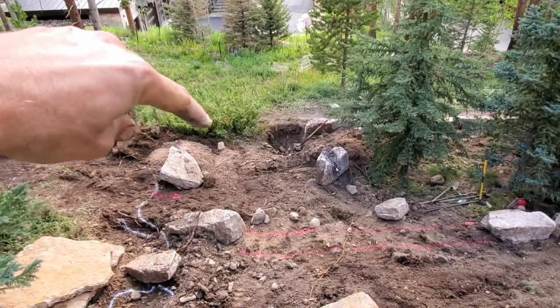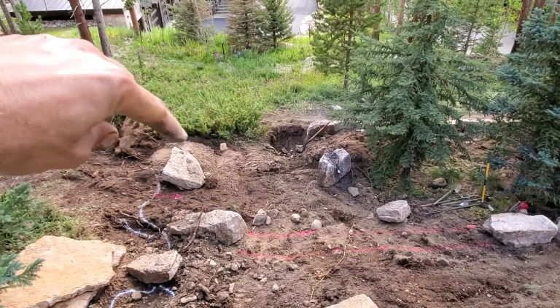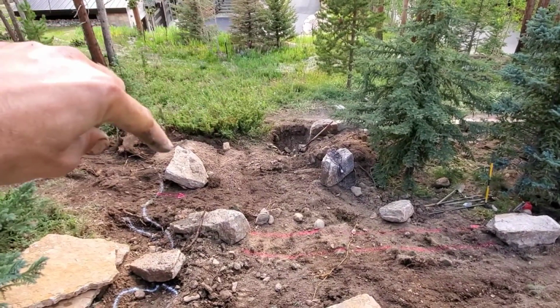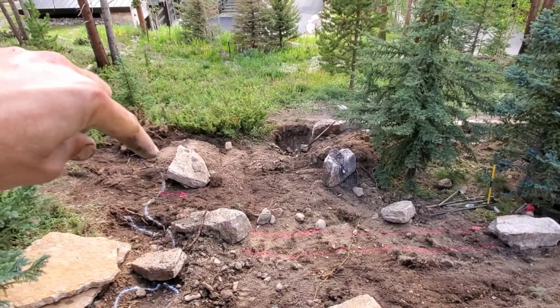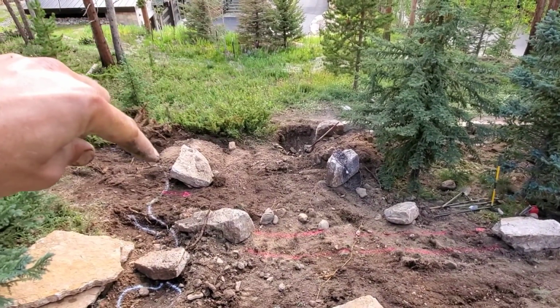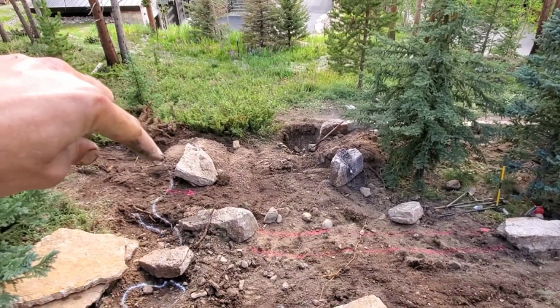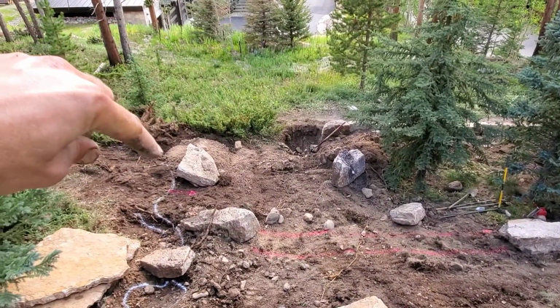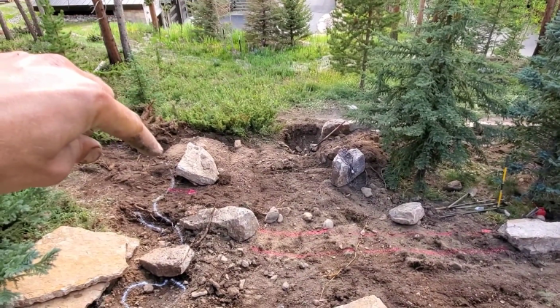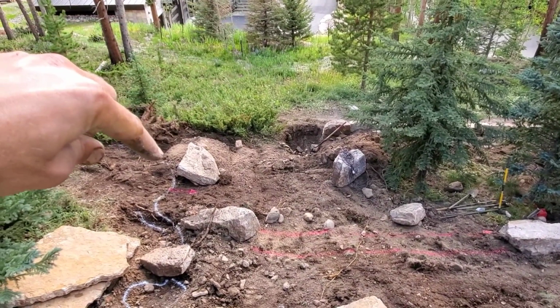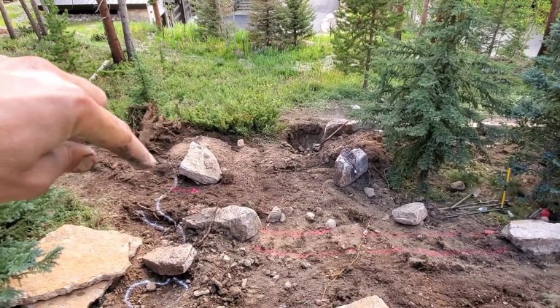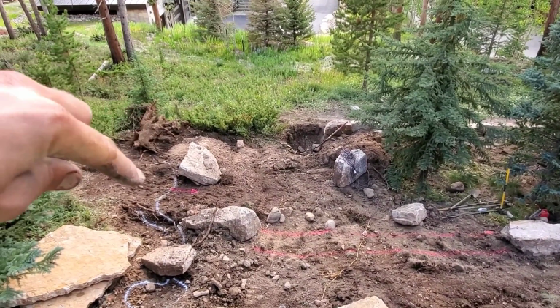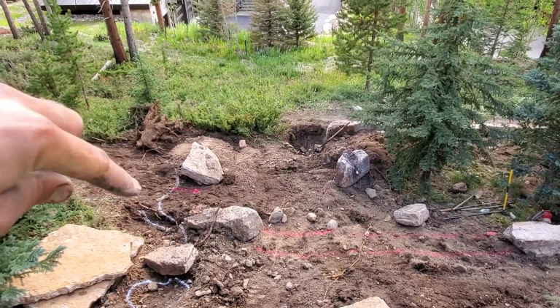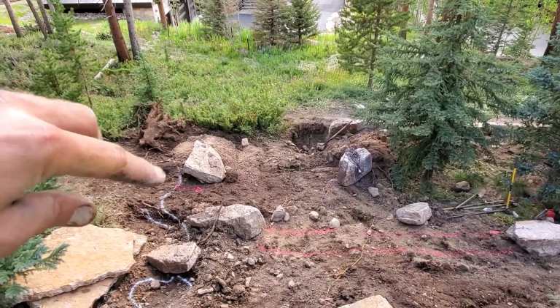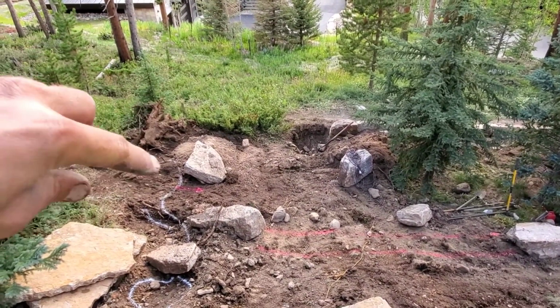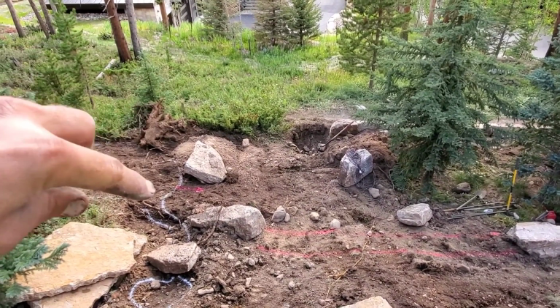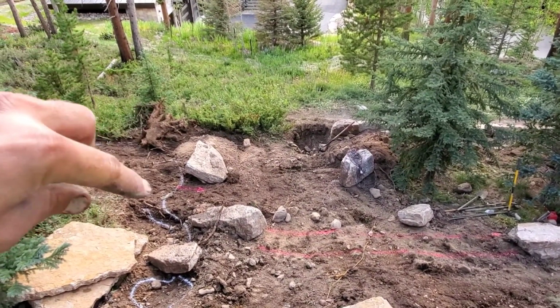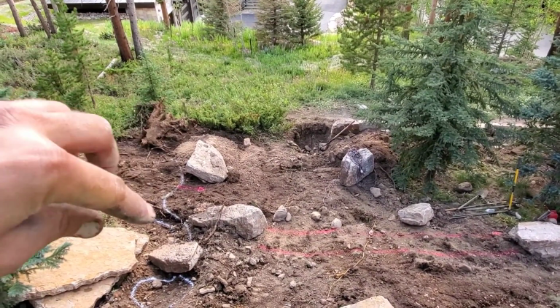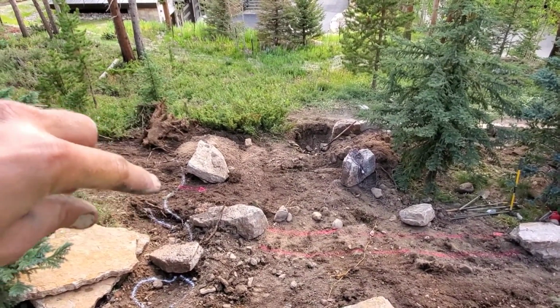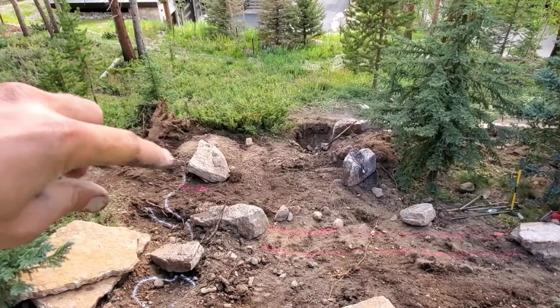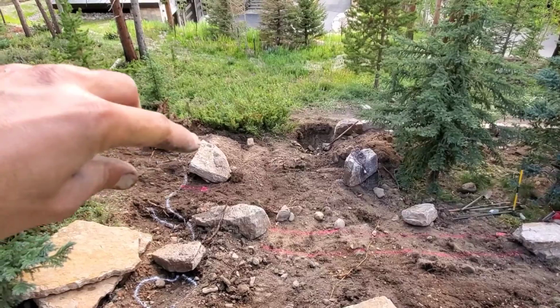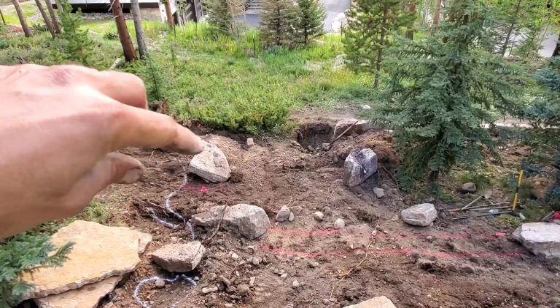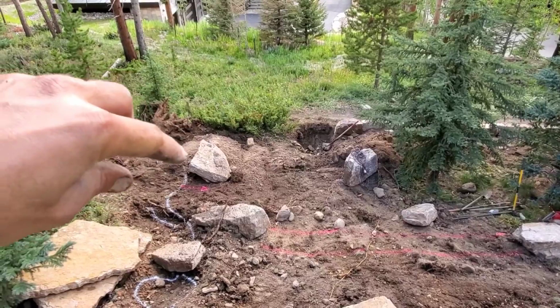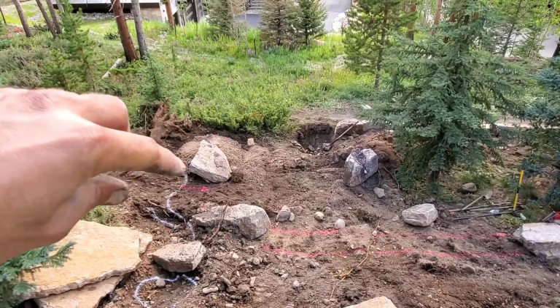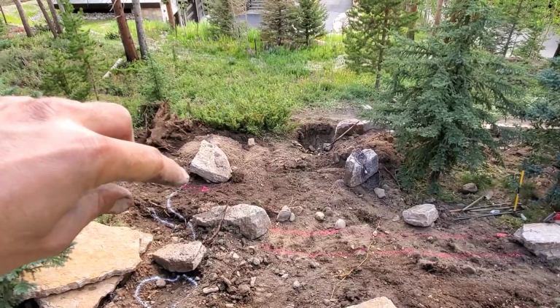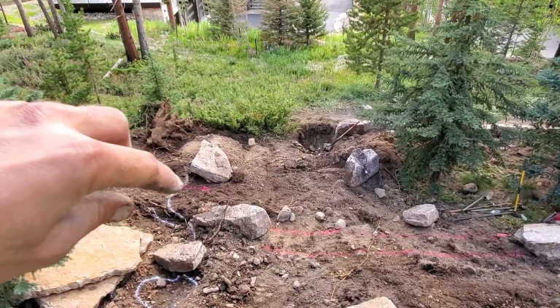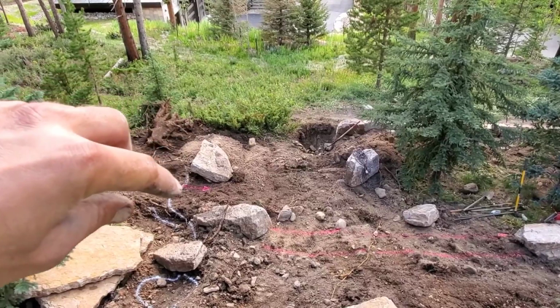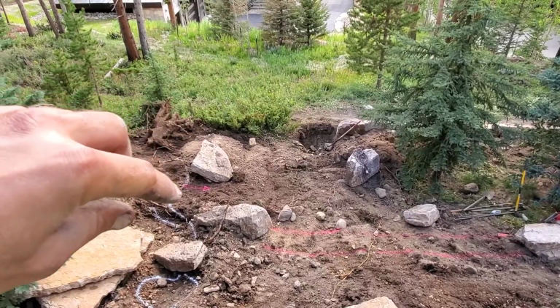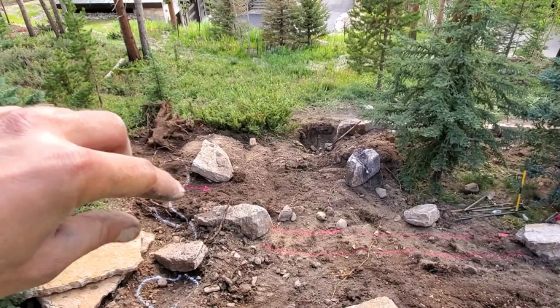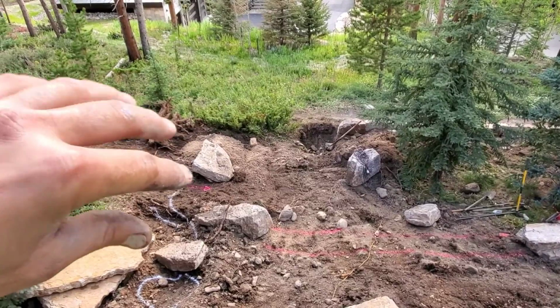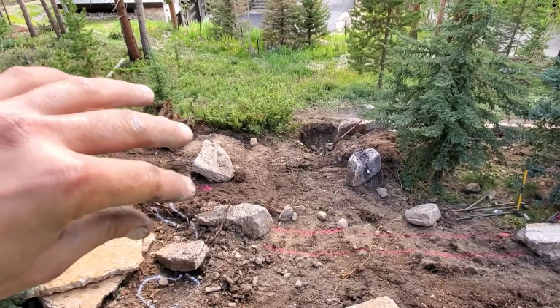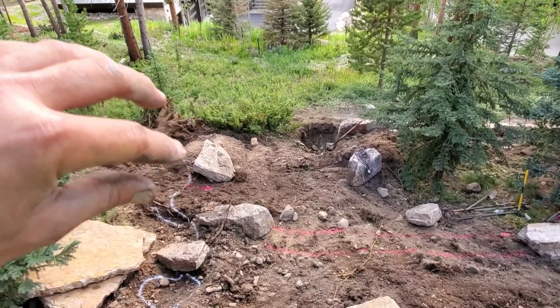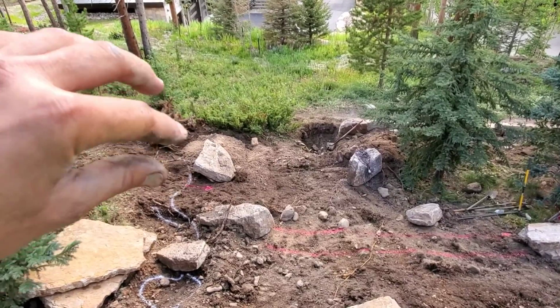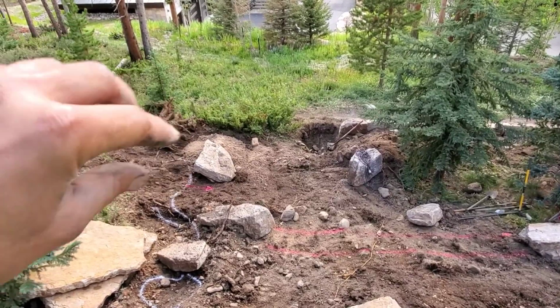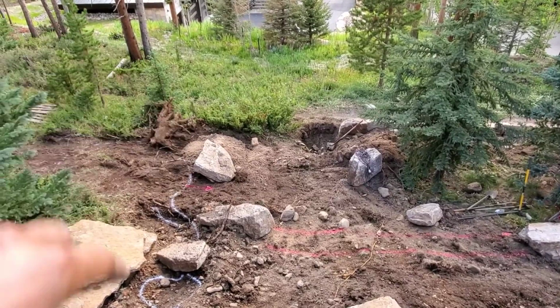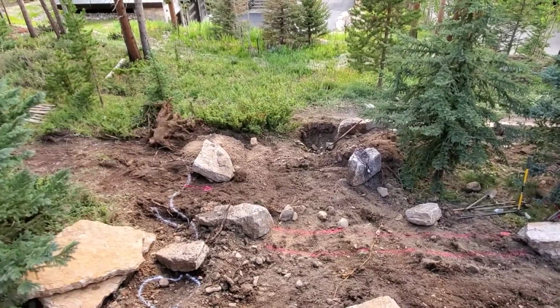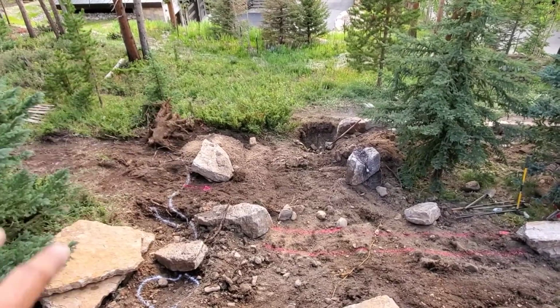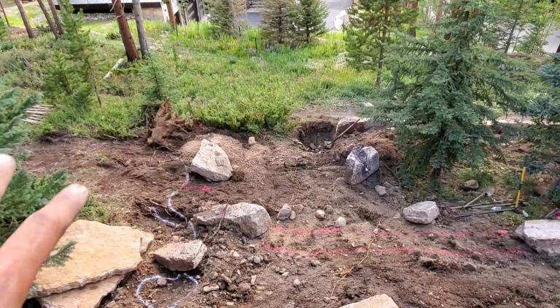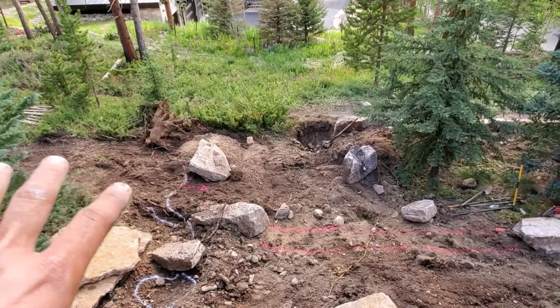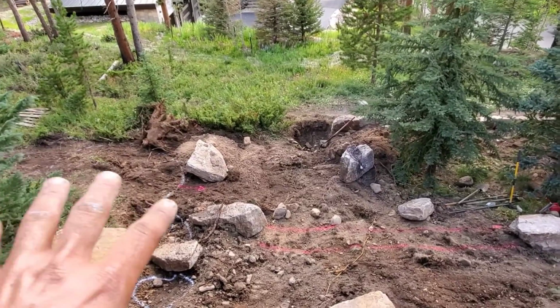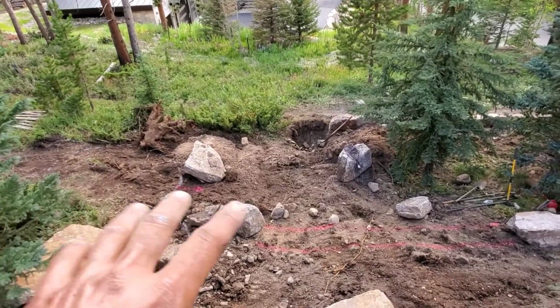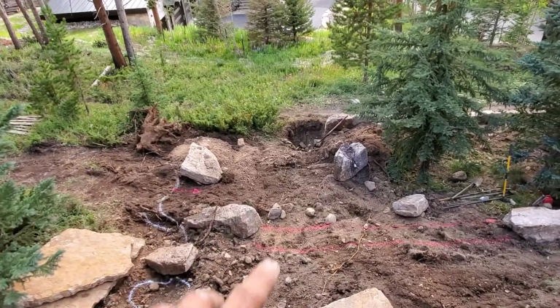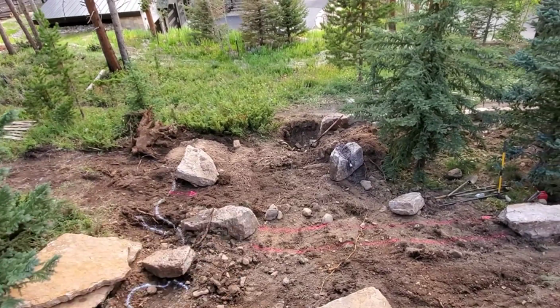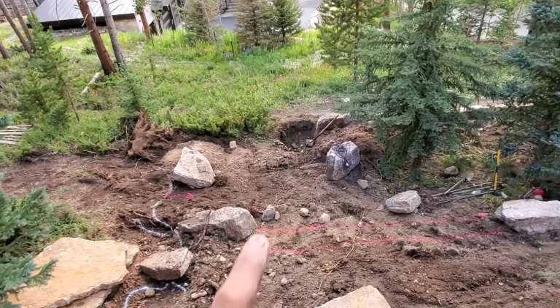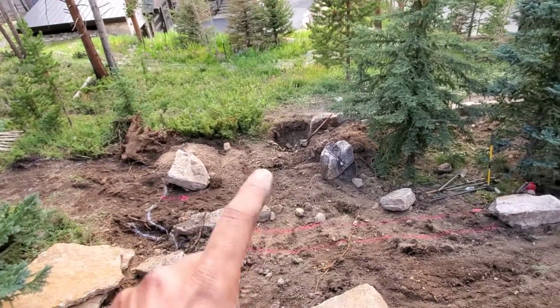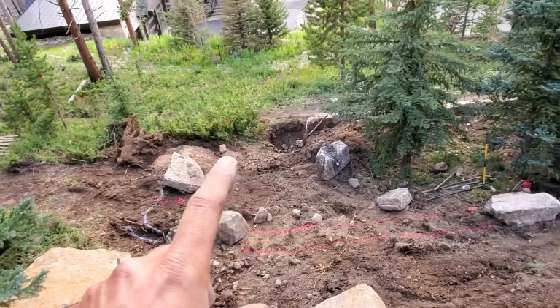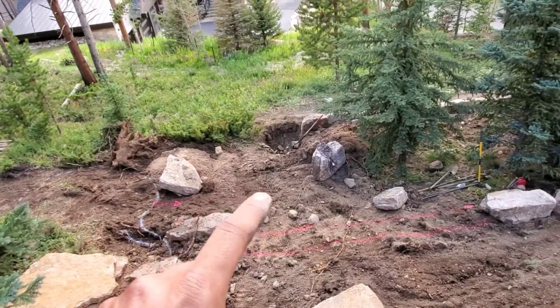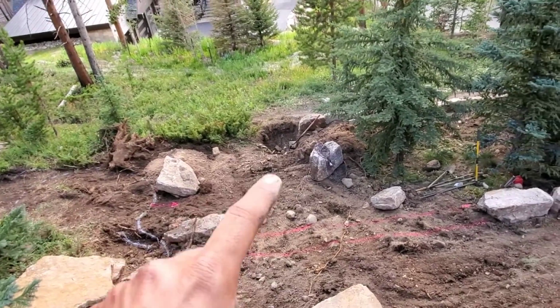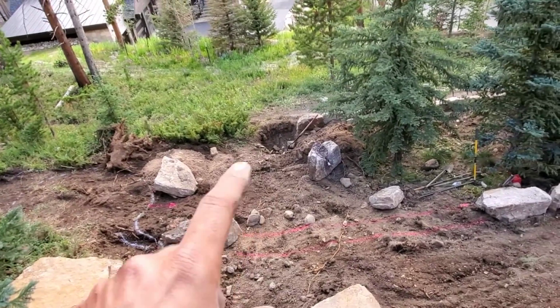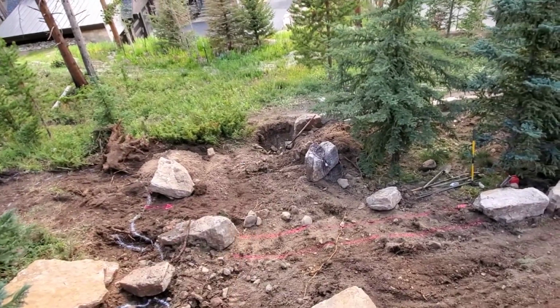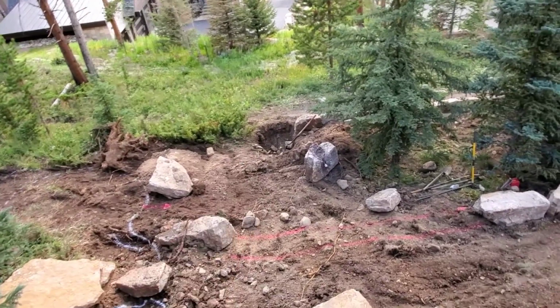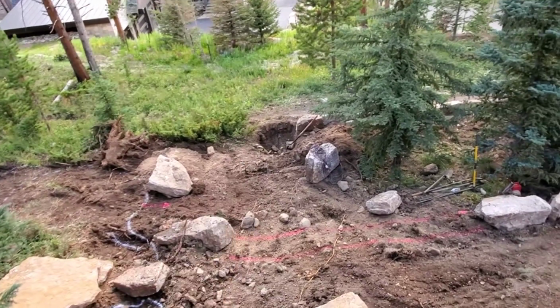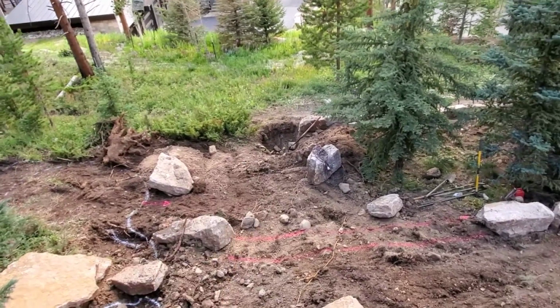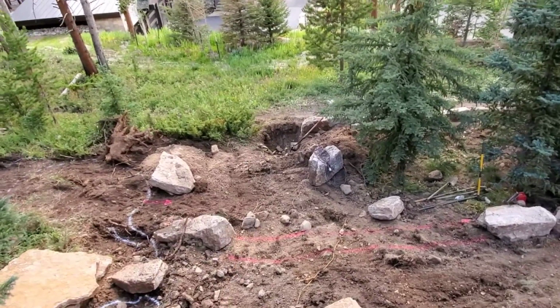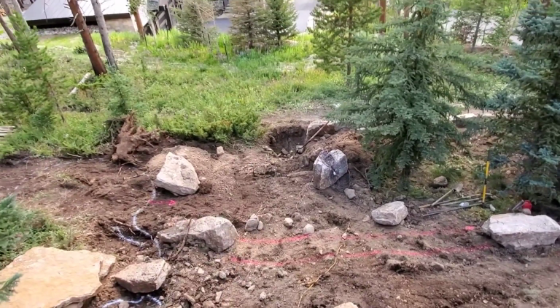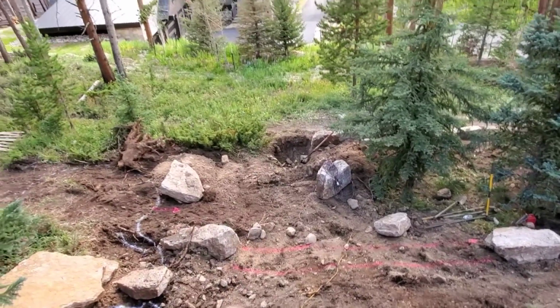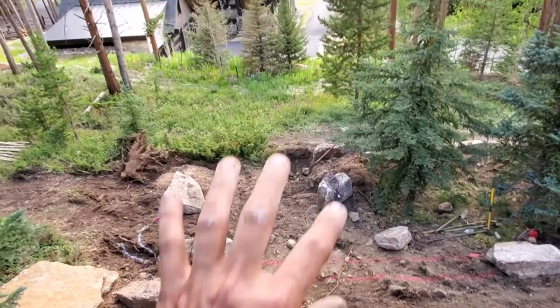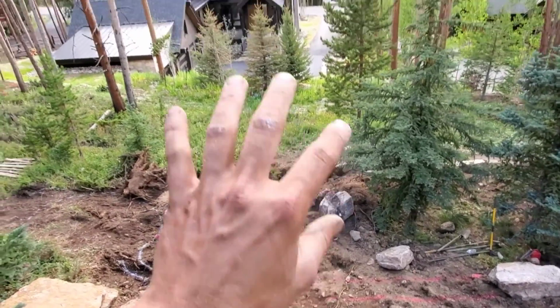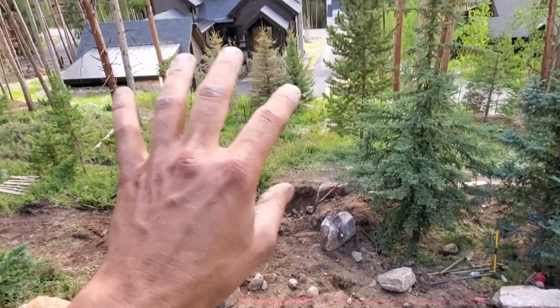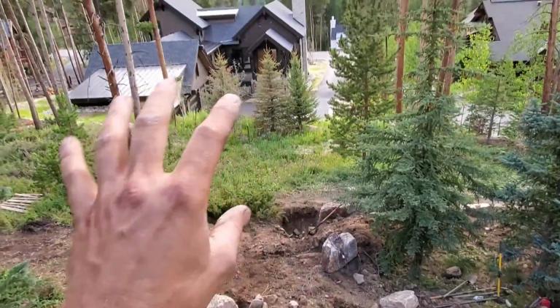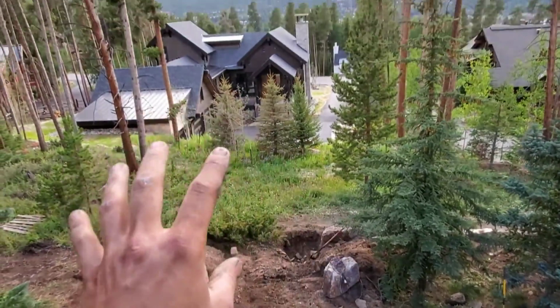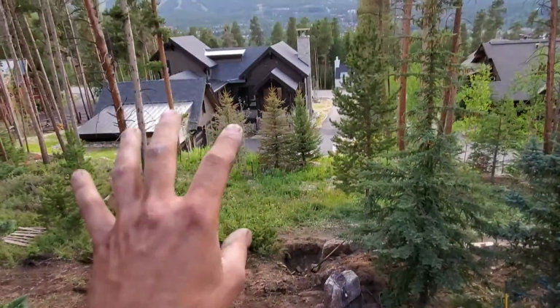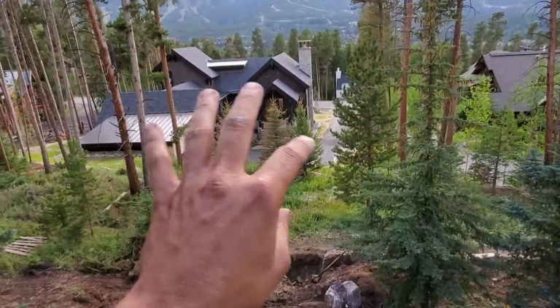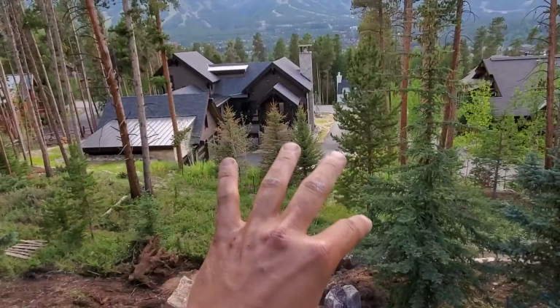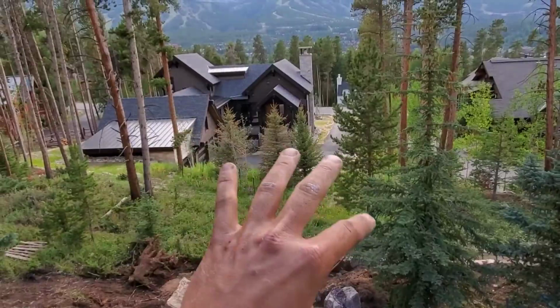We'll continue around maybe to the river. Maybe there'll just be boulders here. Drainage underneath to a big chokecherry. It'll help block this whole area.